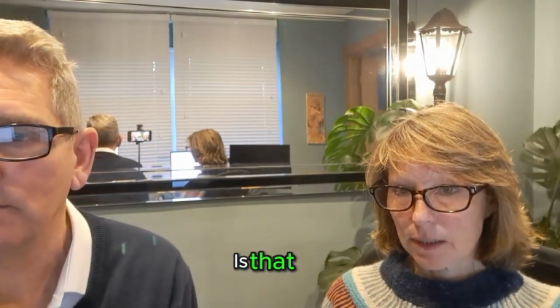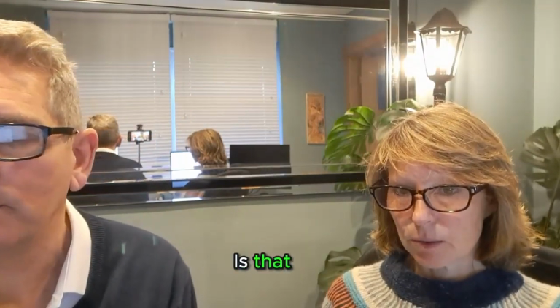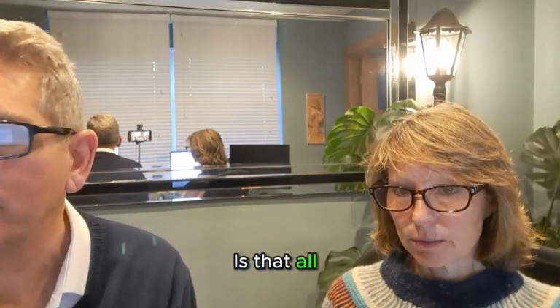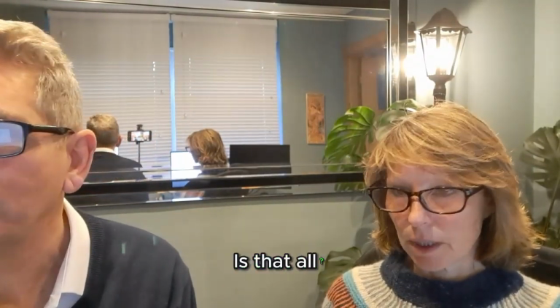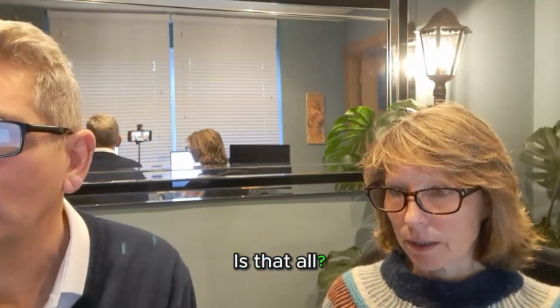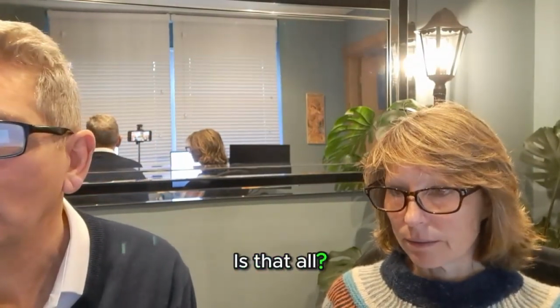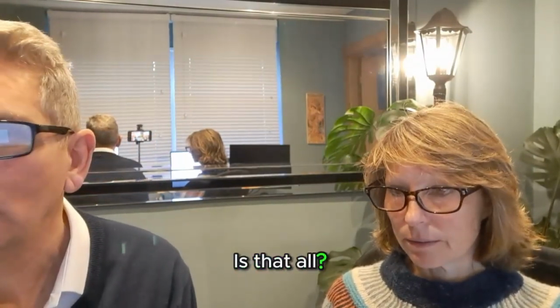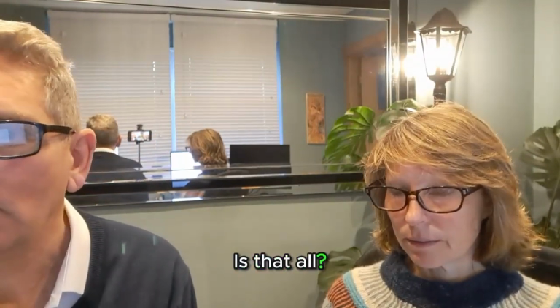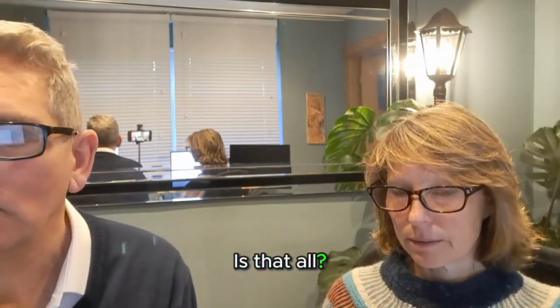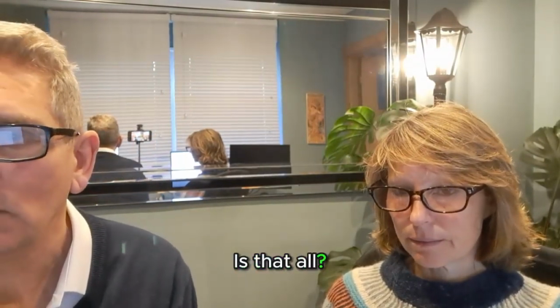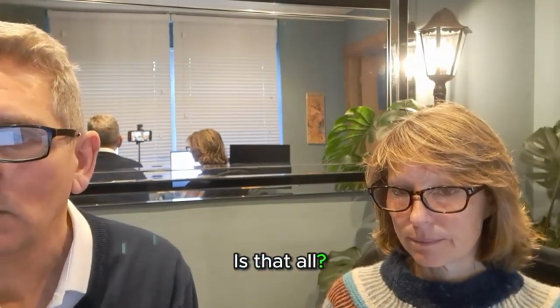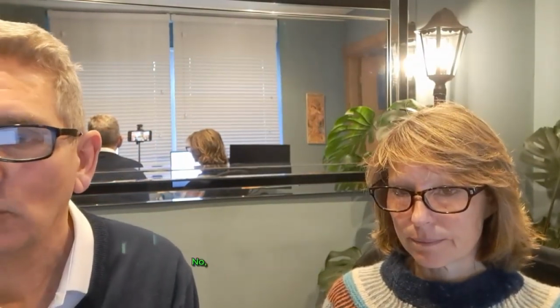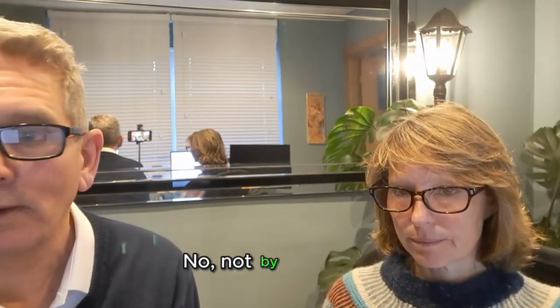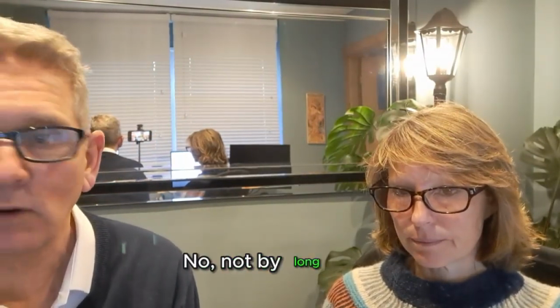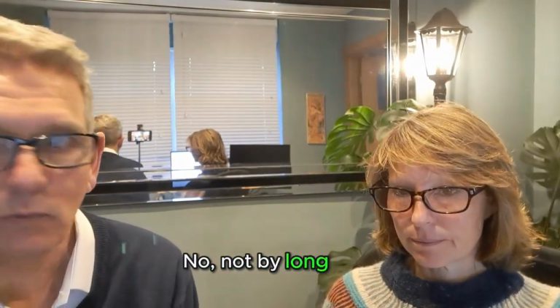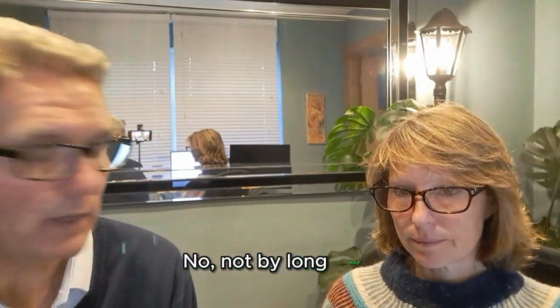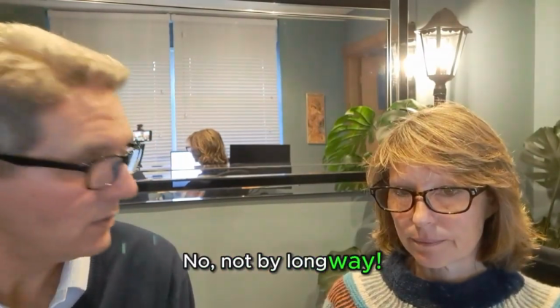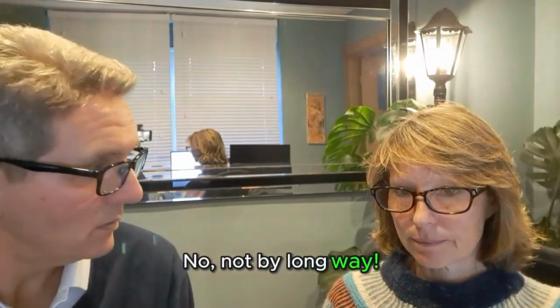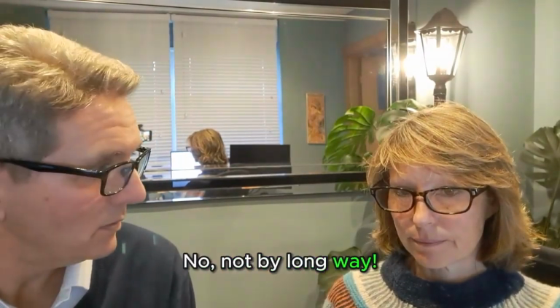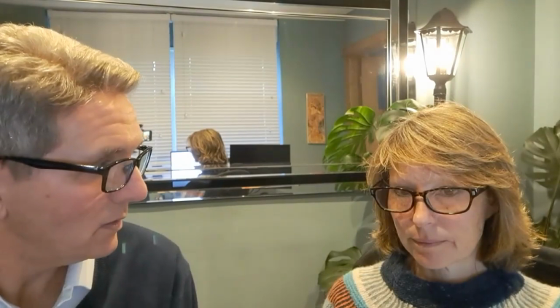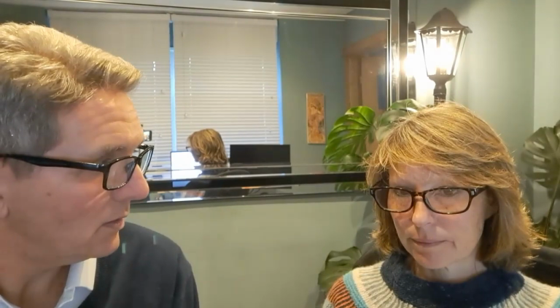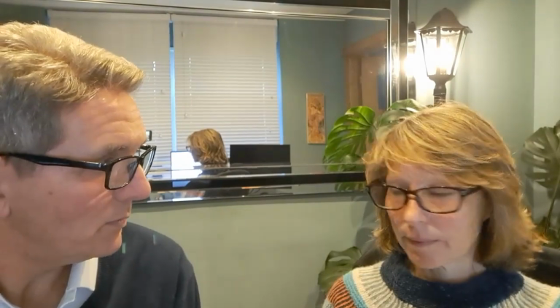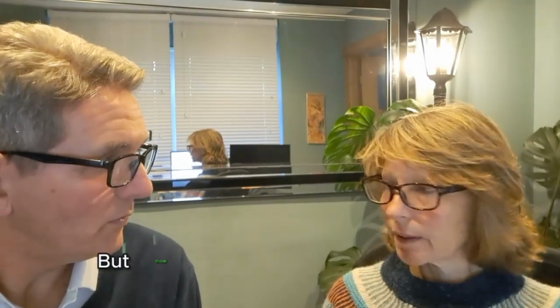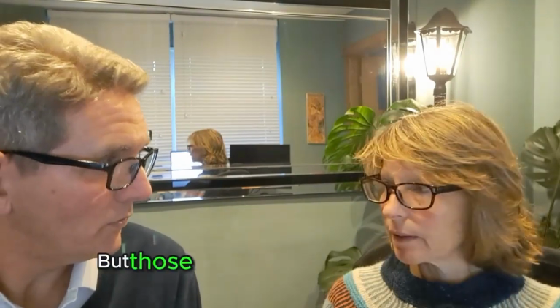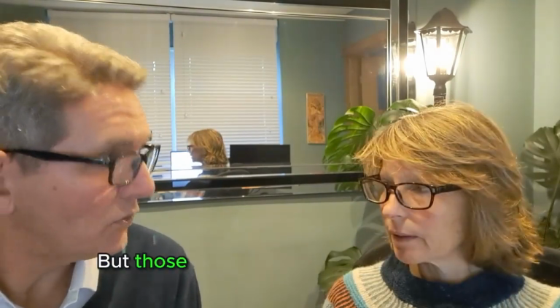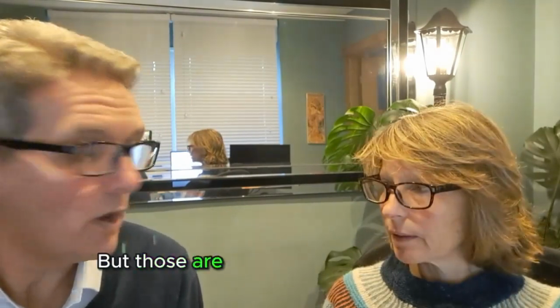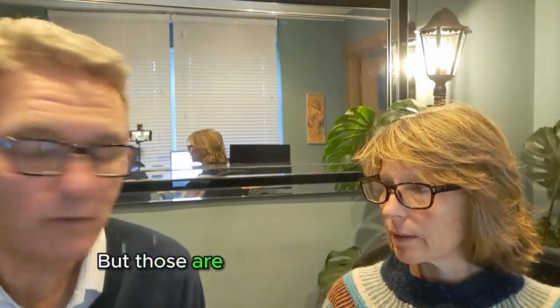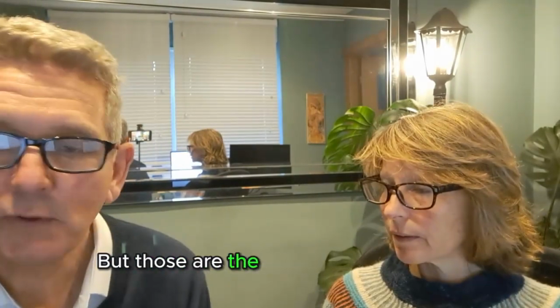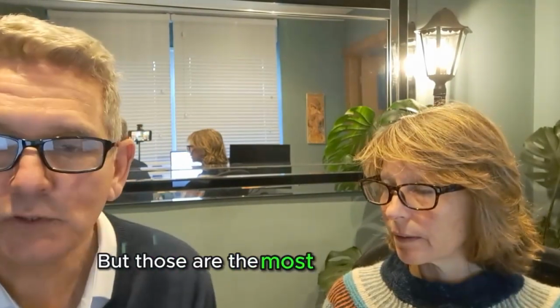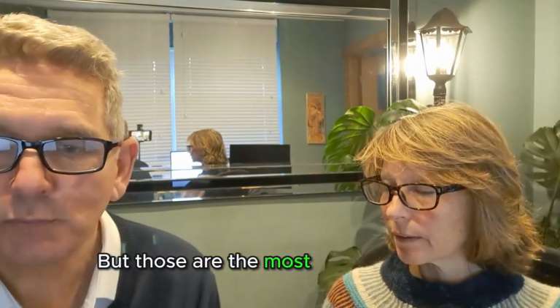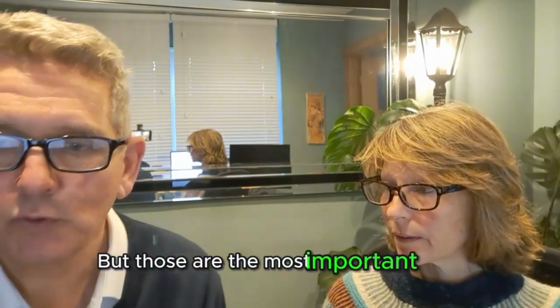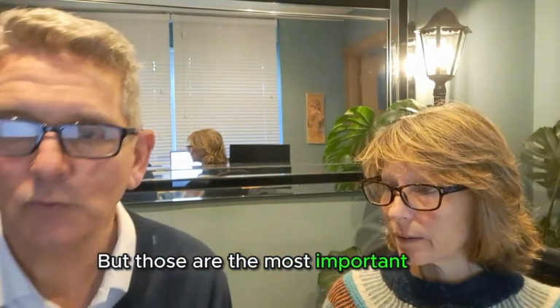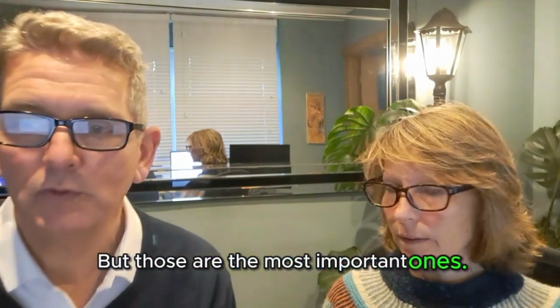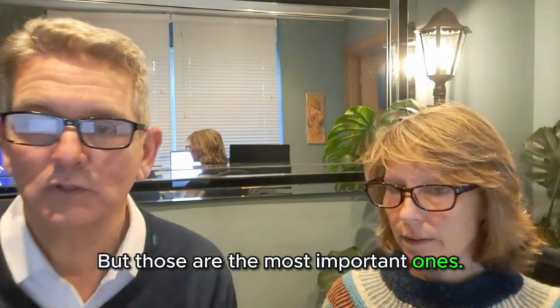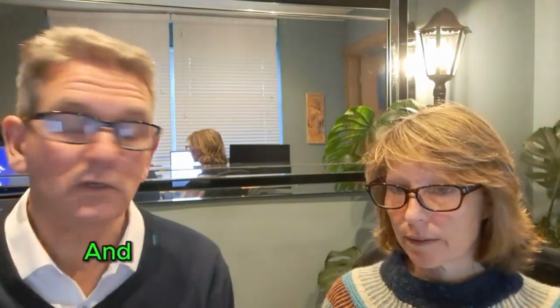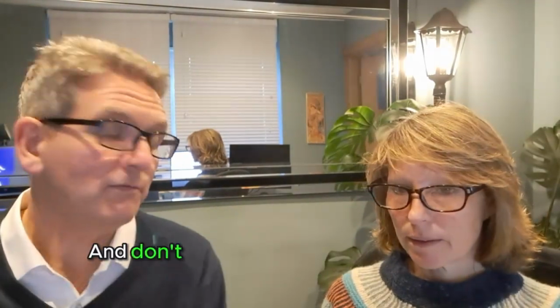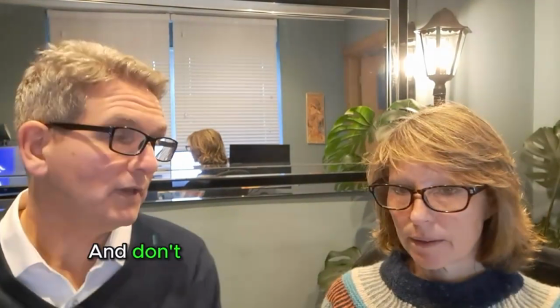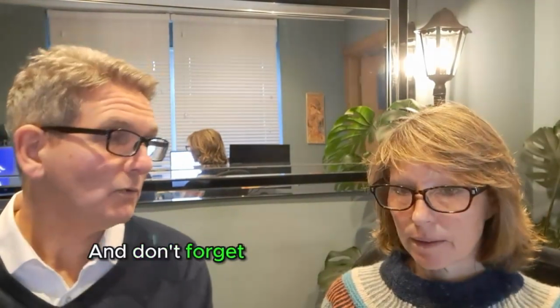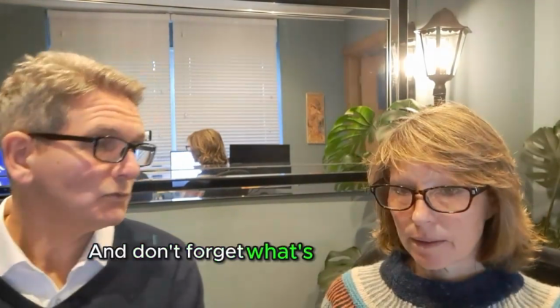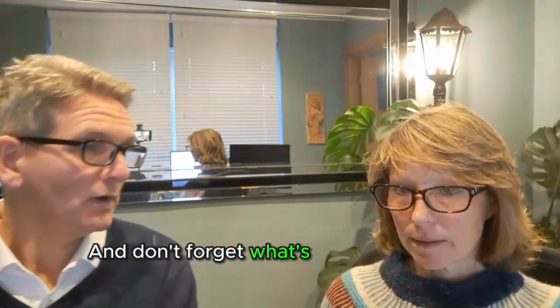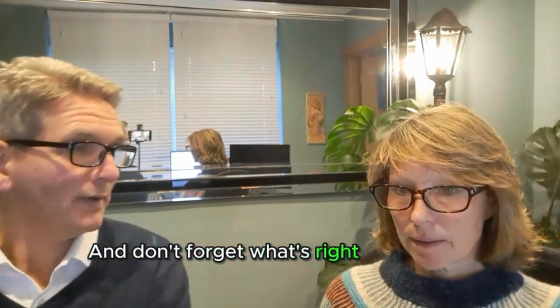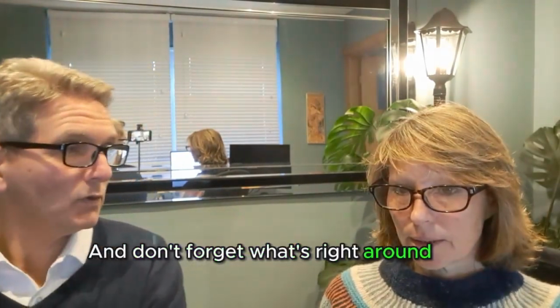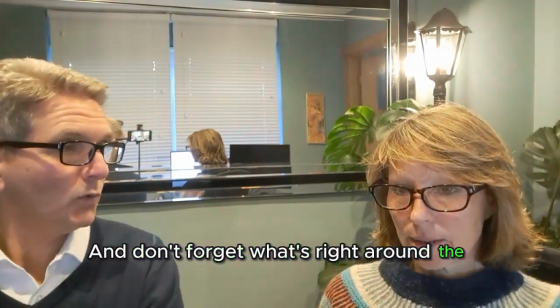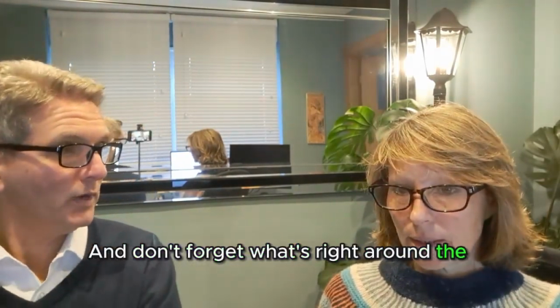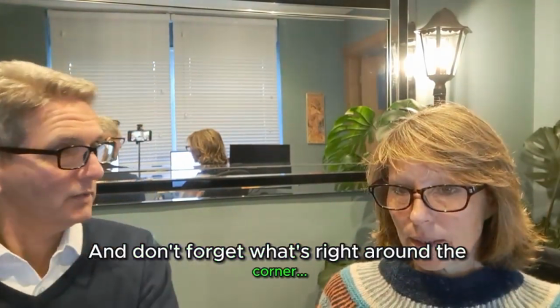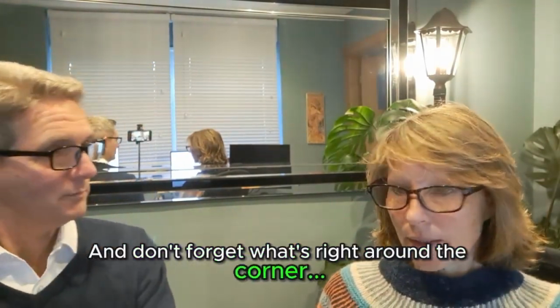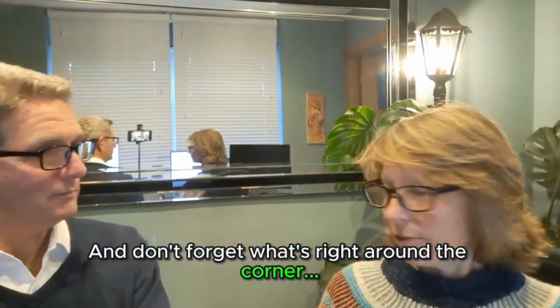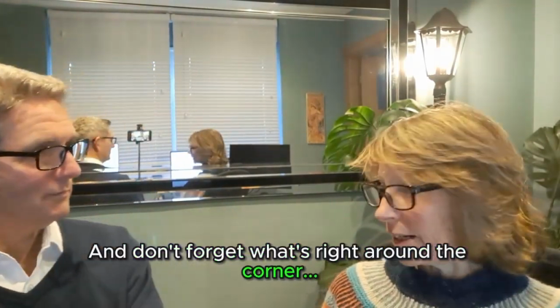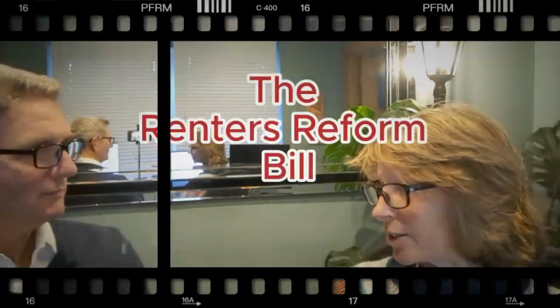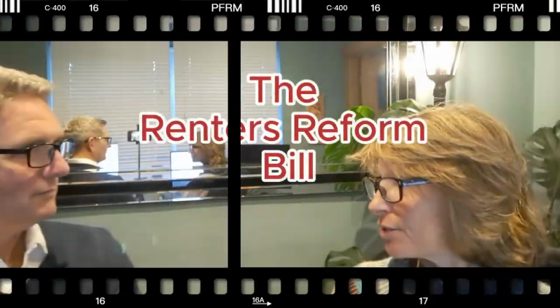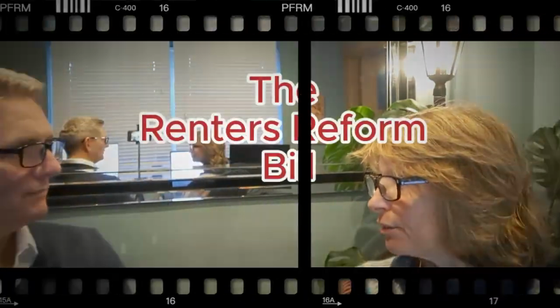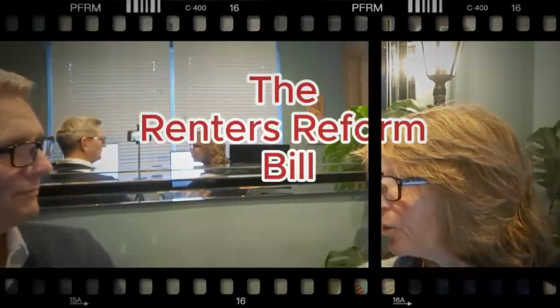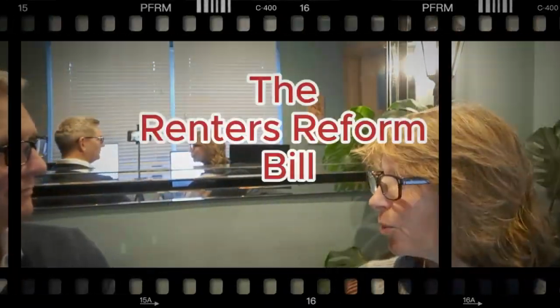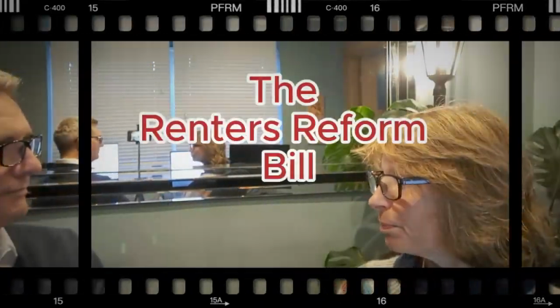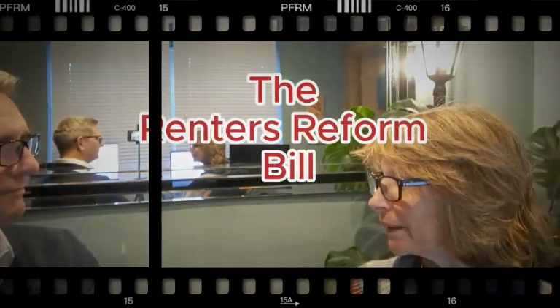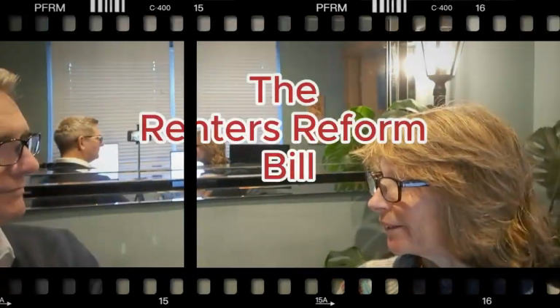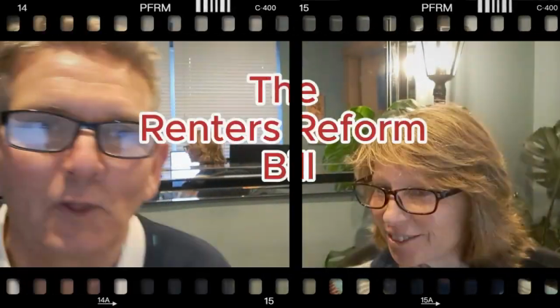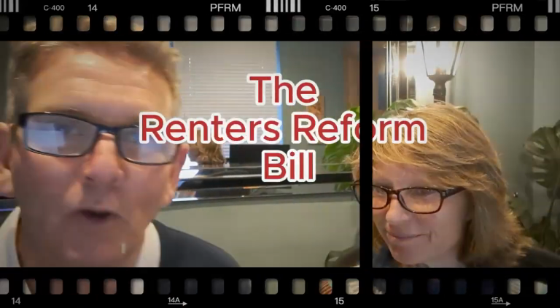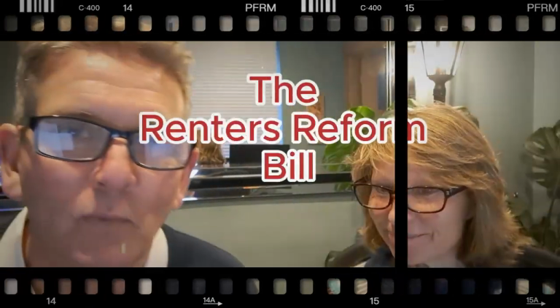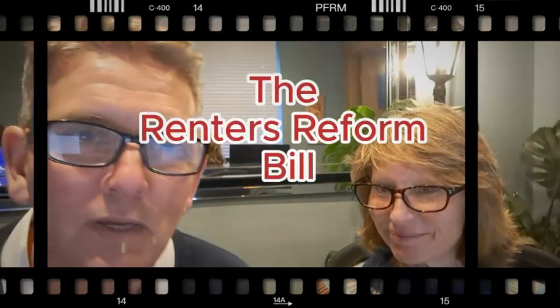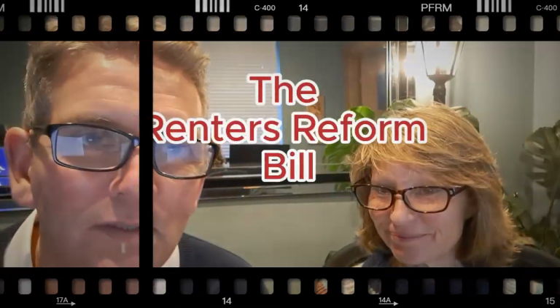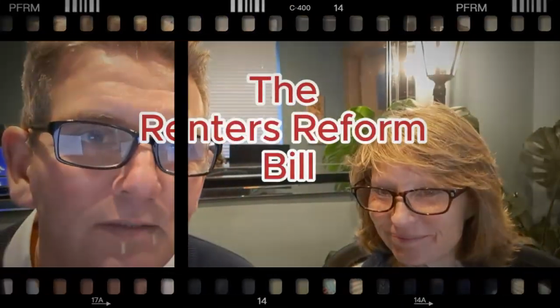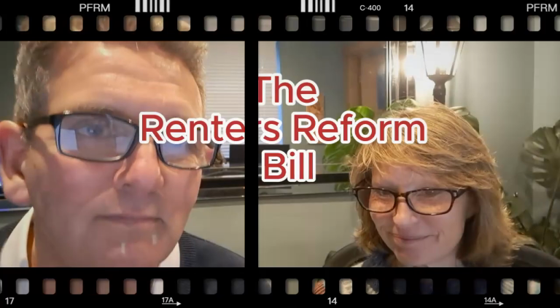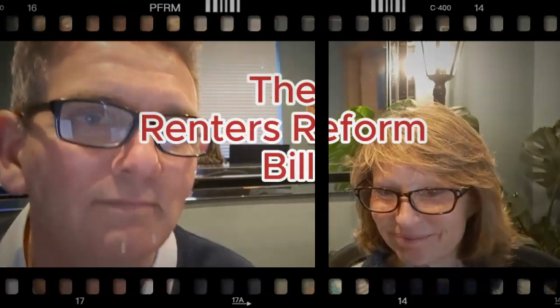Is that all? No, not by a long way — but those are some of the most important ones. And don't forget what's right around the corner: the Renters Reform Bill.